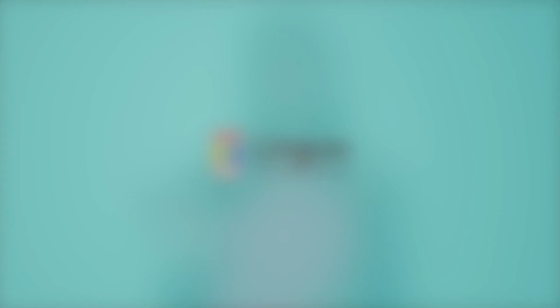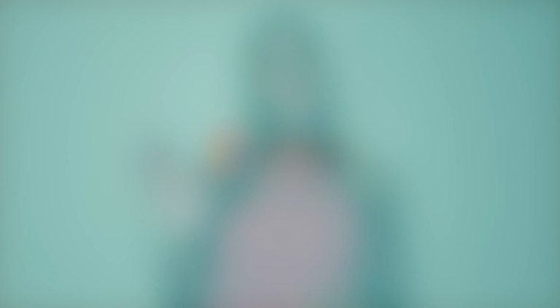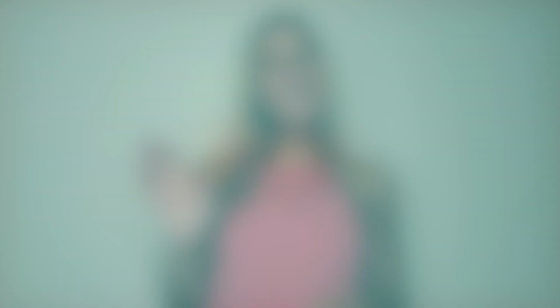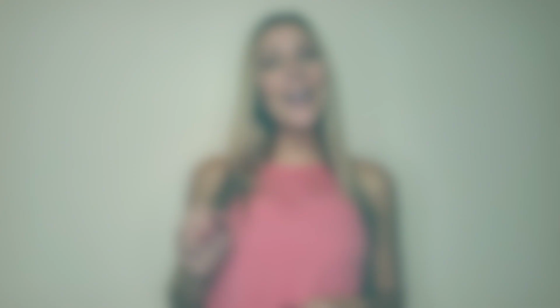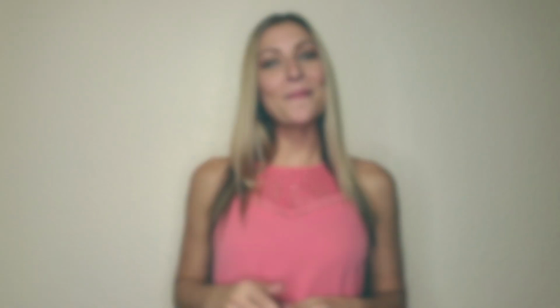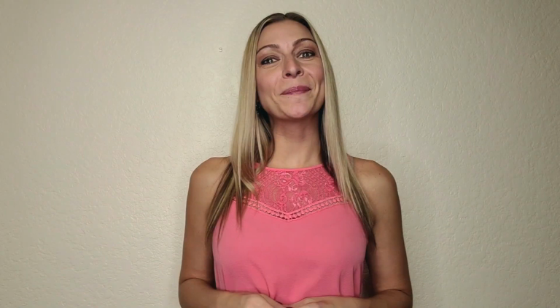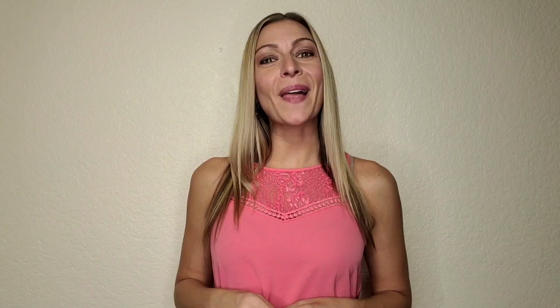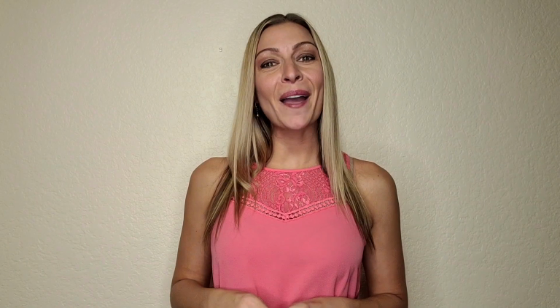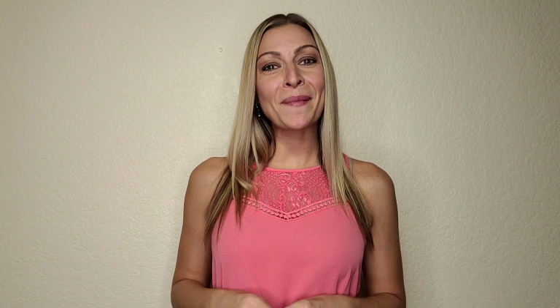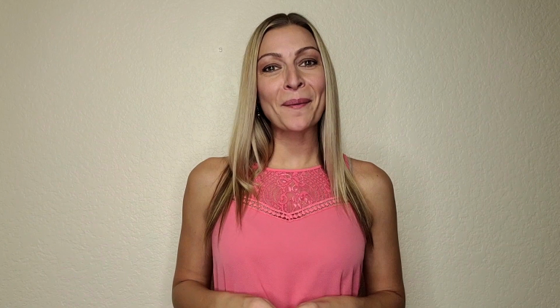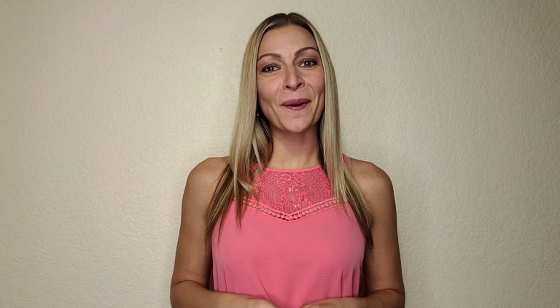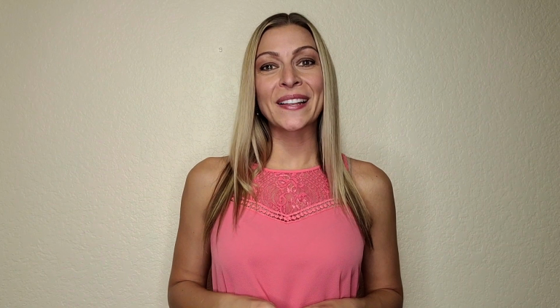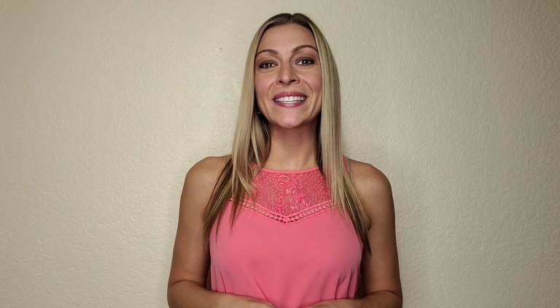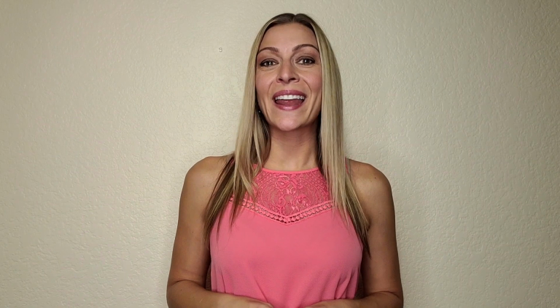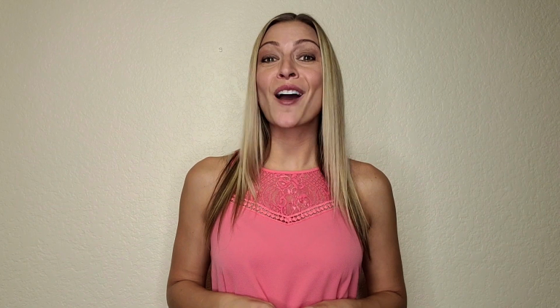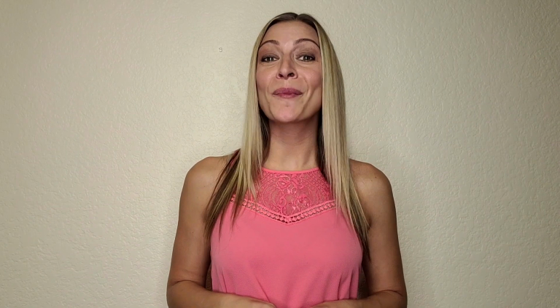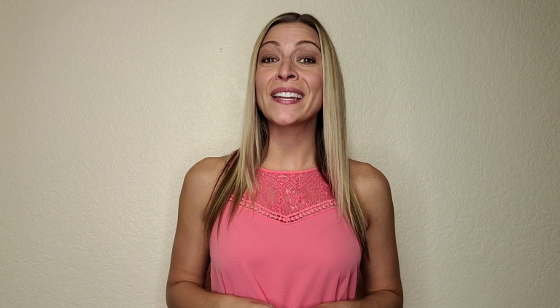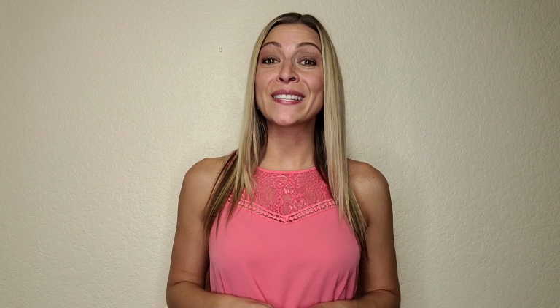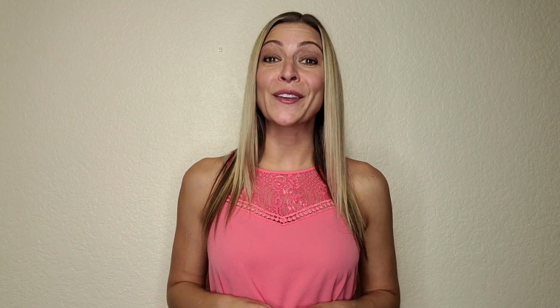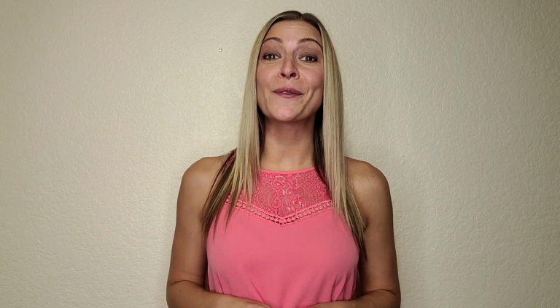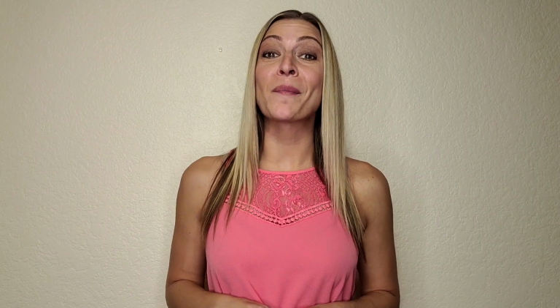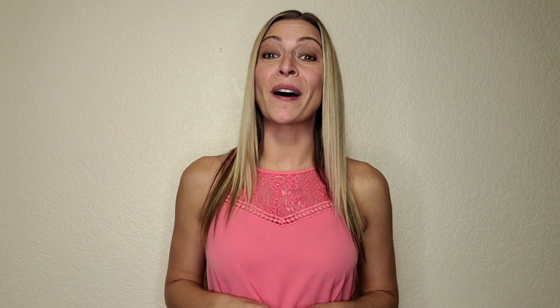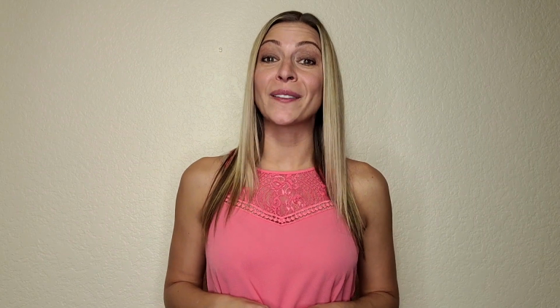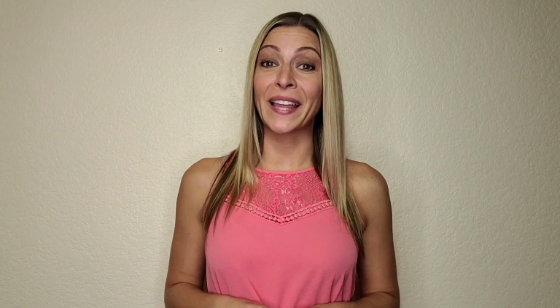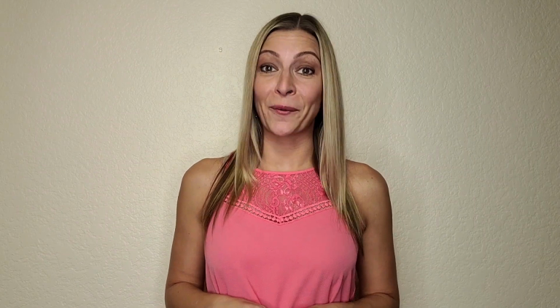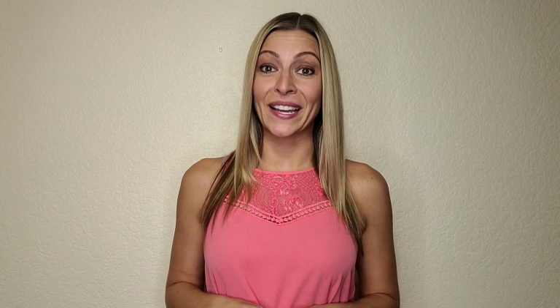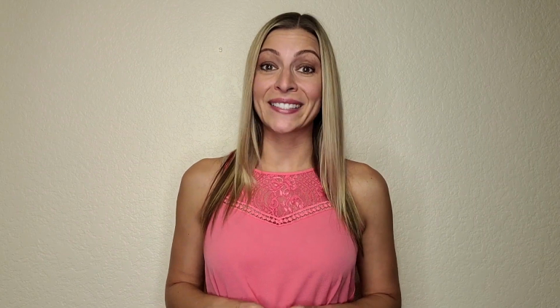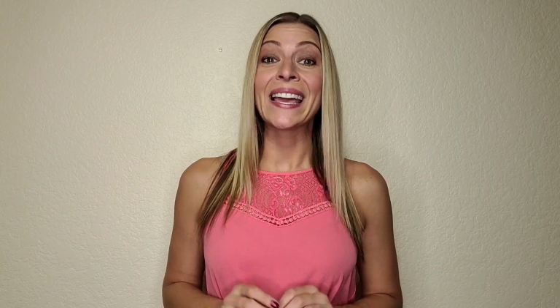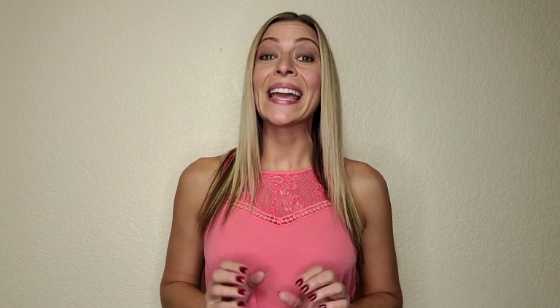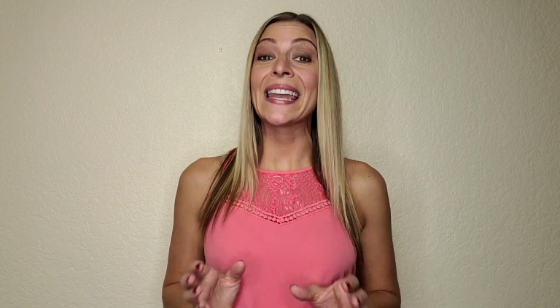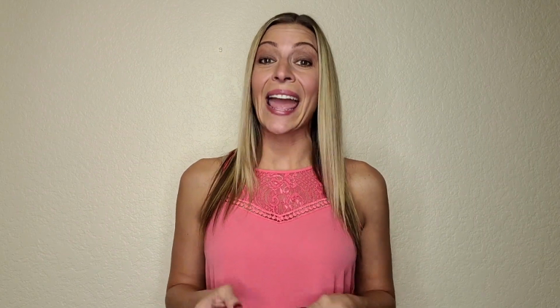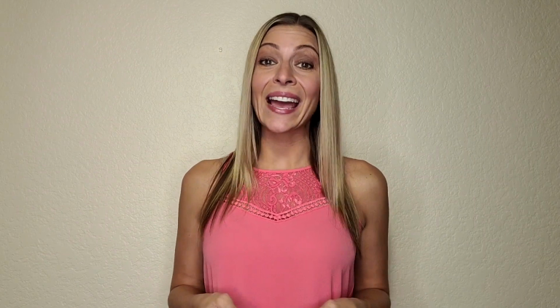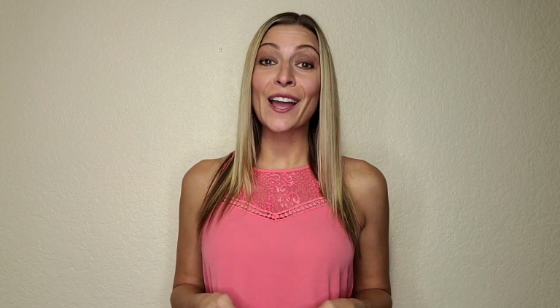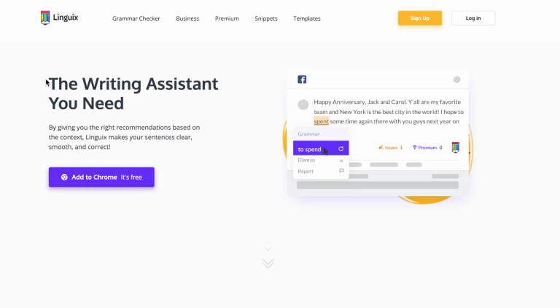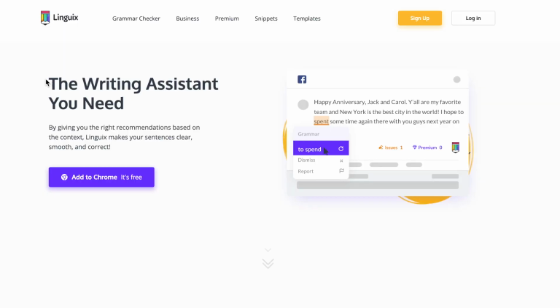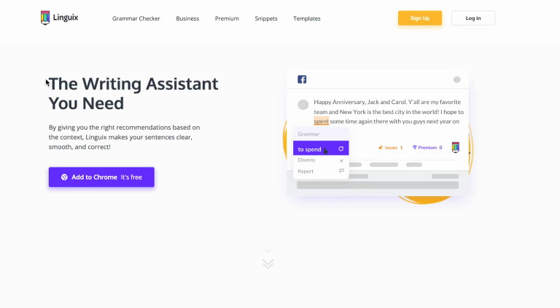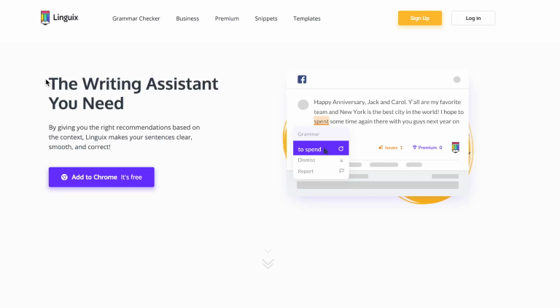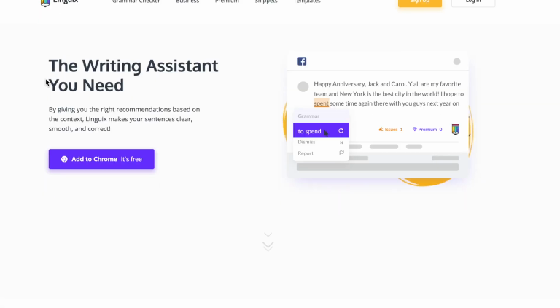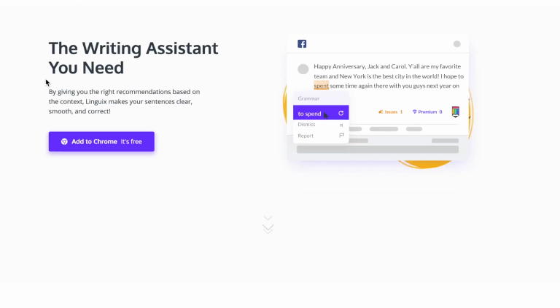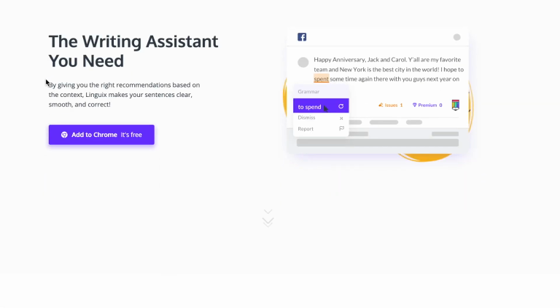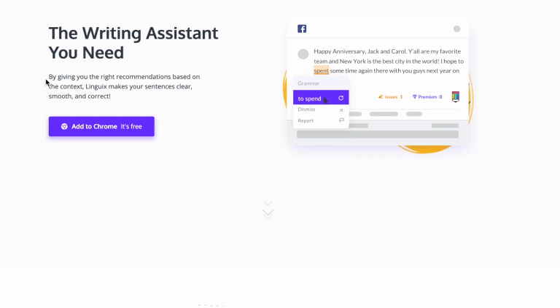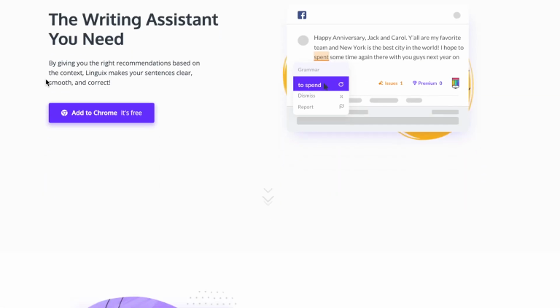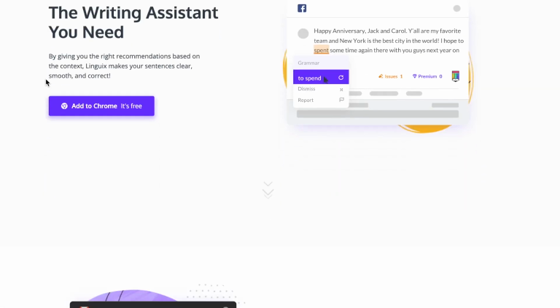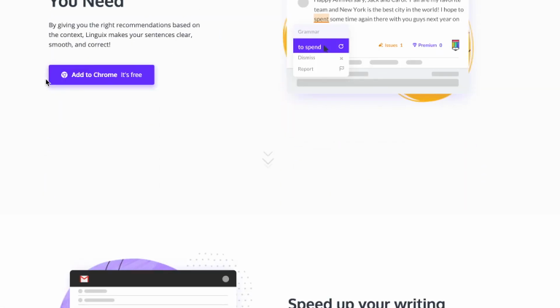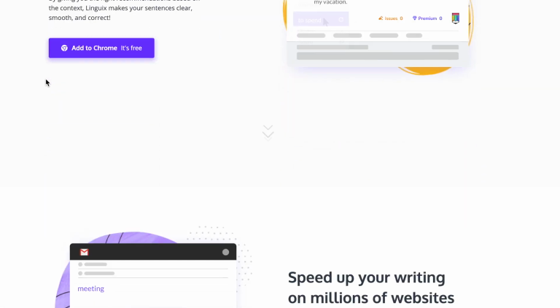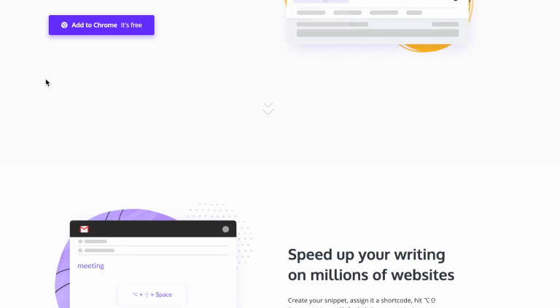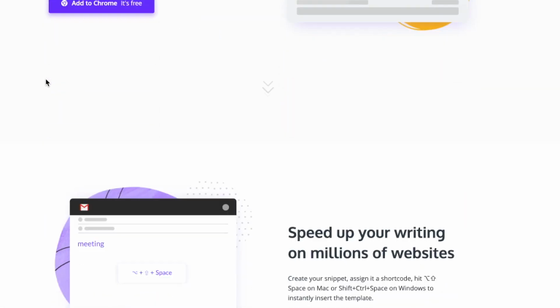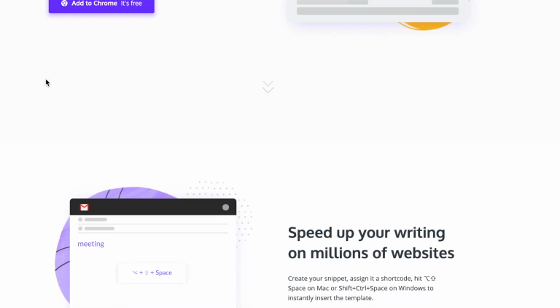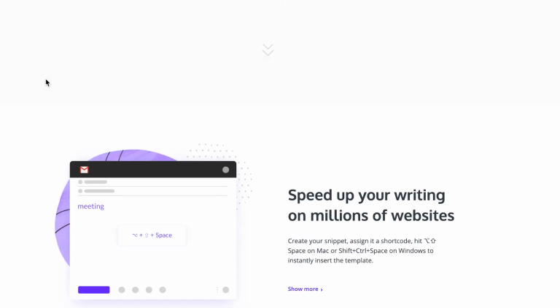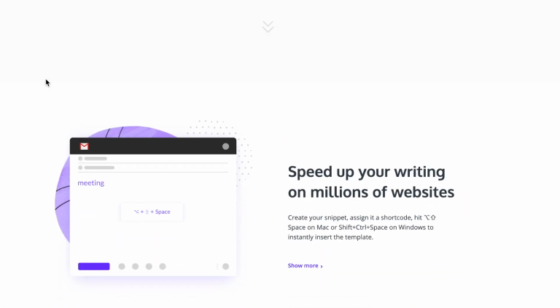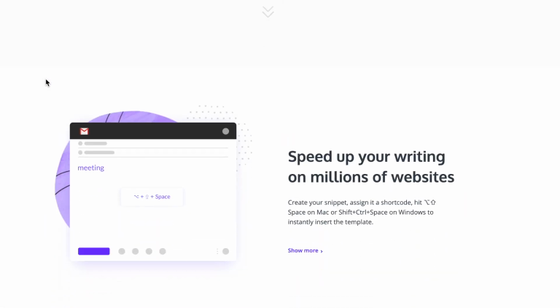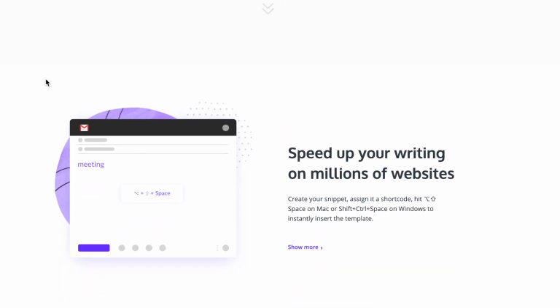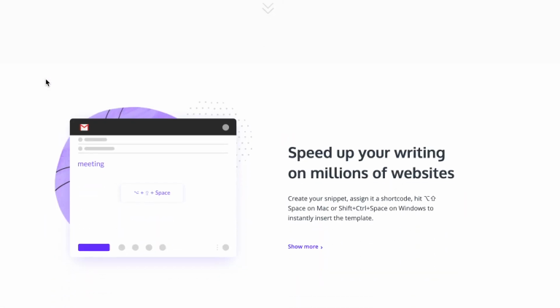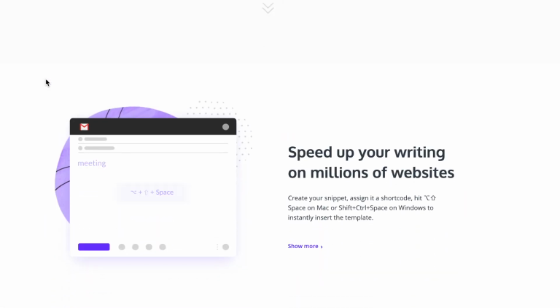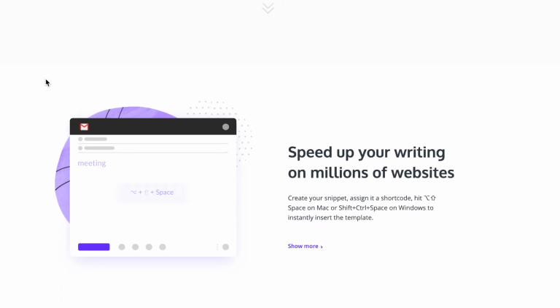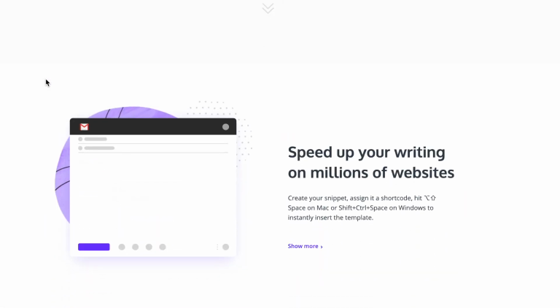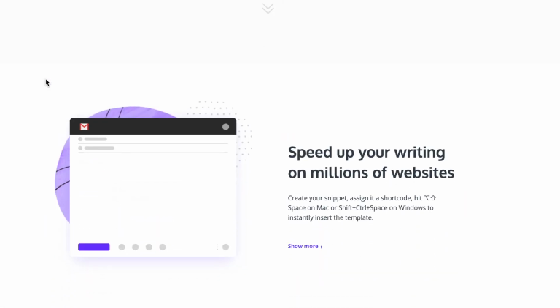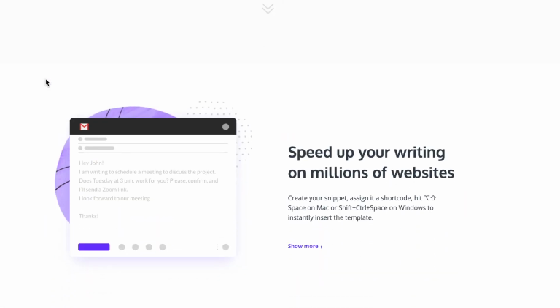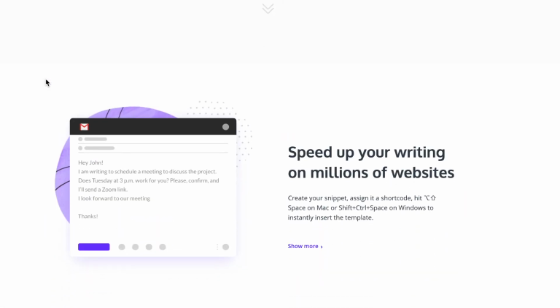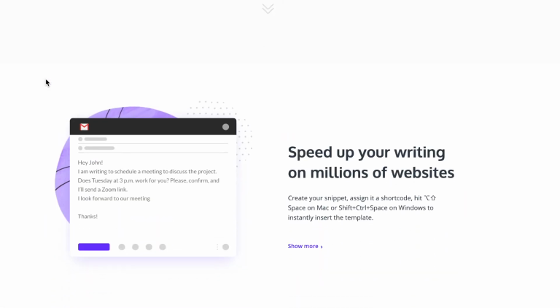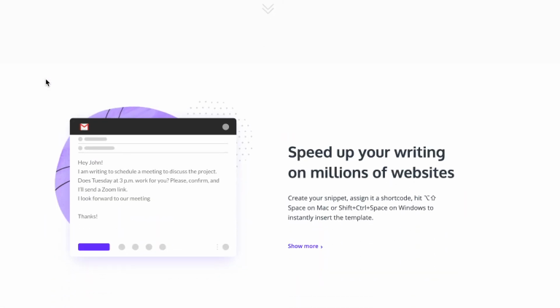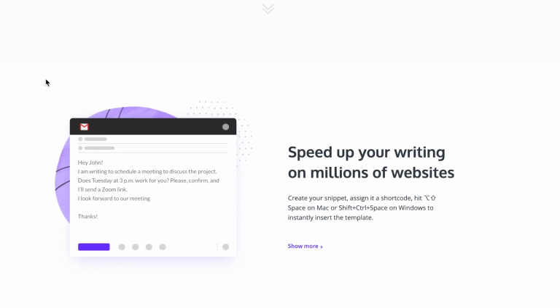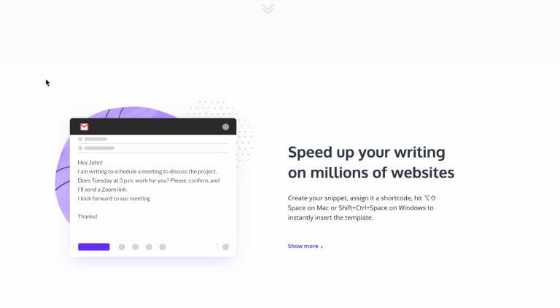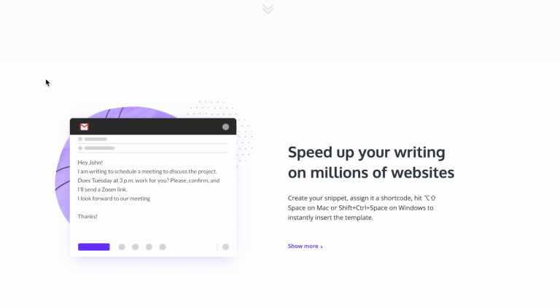What's up? I'm Amber and today I'm going to tell you about Linguix, an AI writing assistant that makes your copy smooth and correct everywhere on the web.